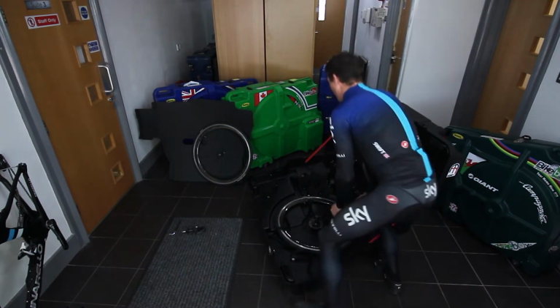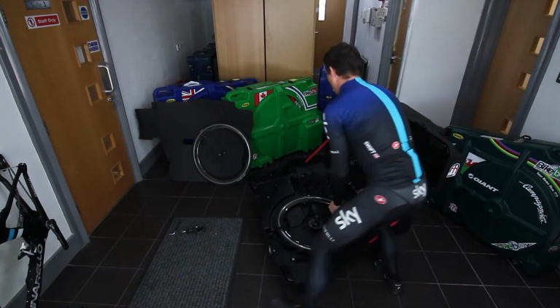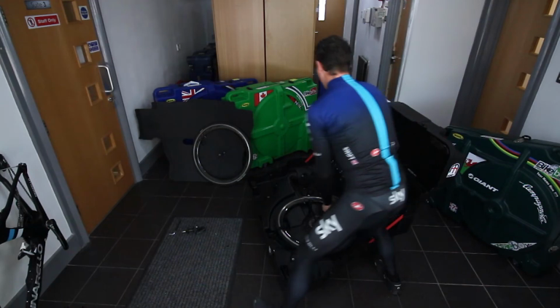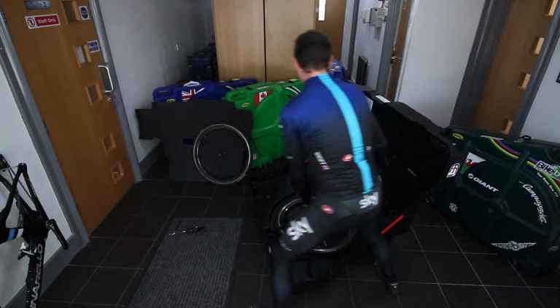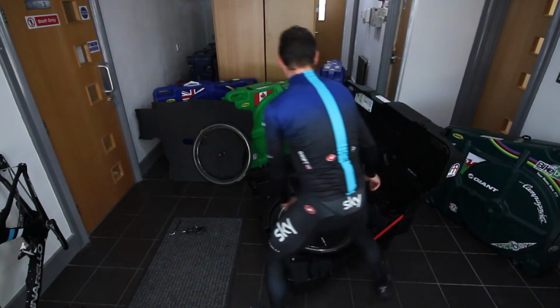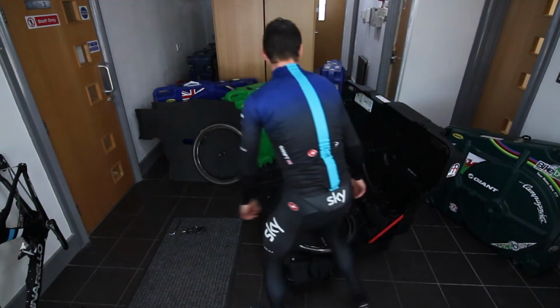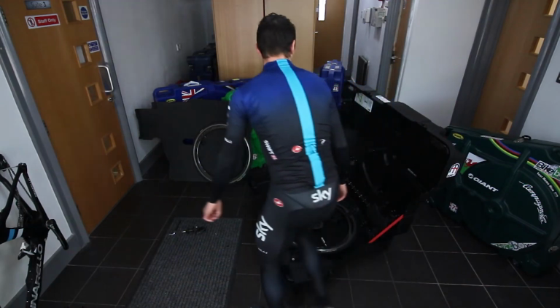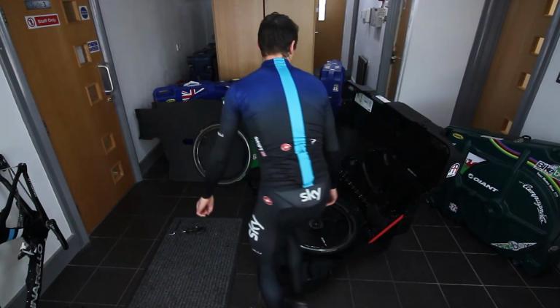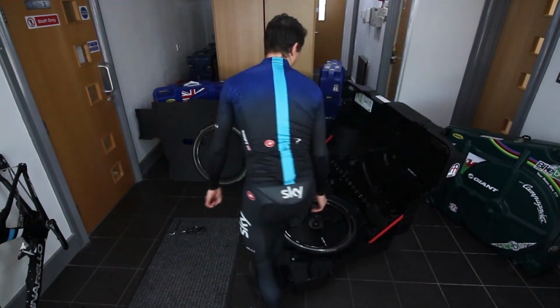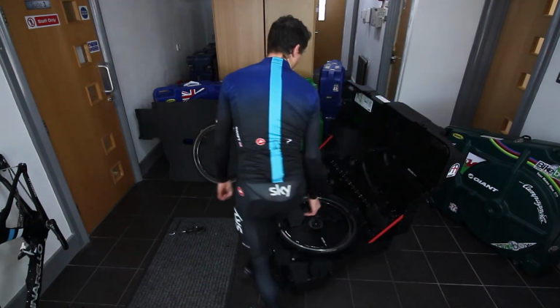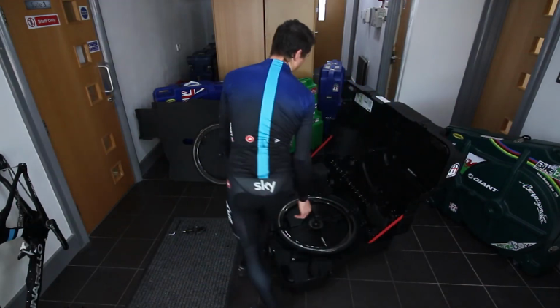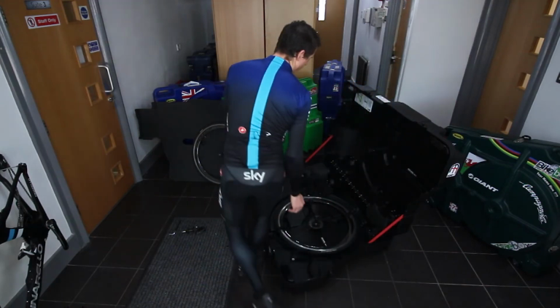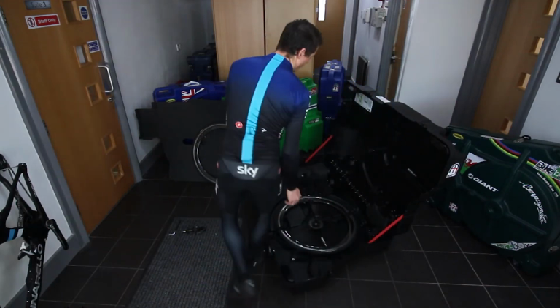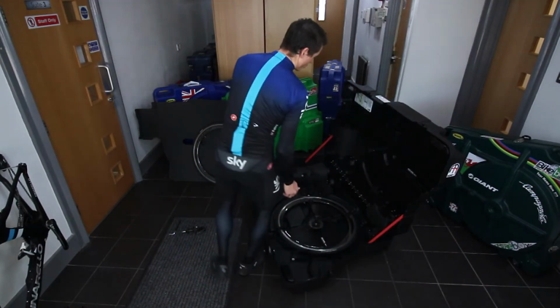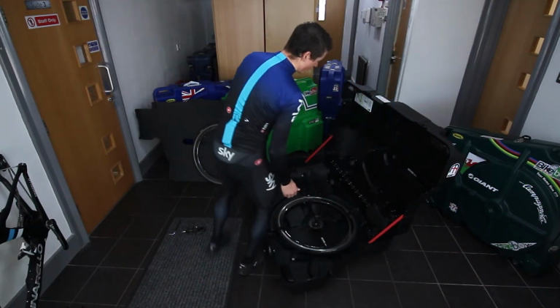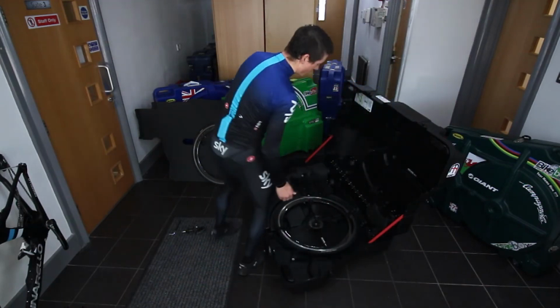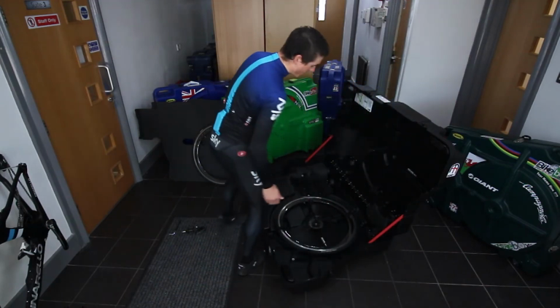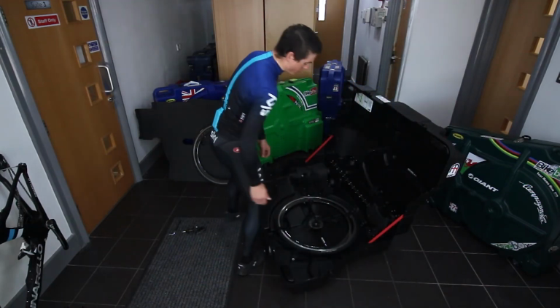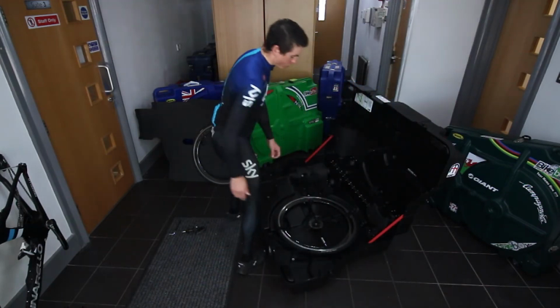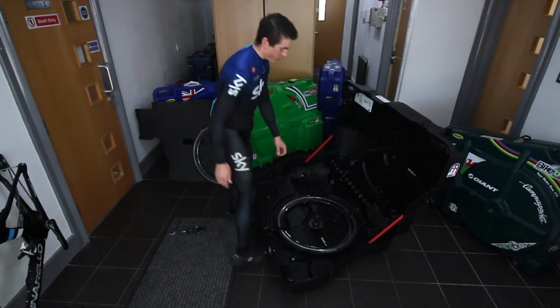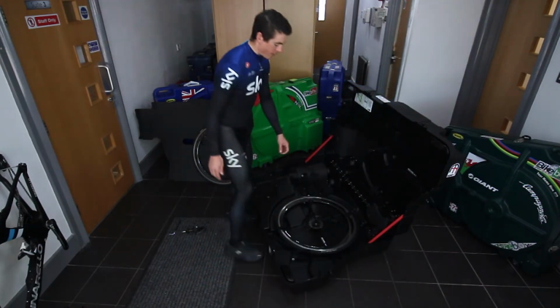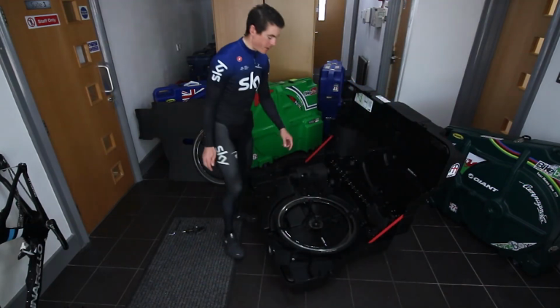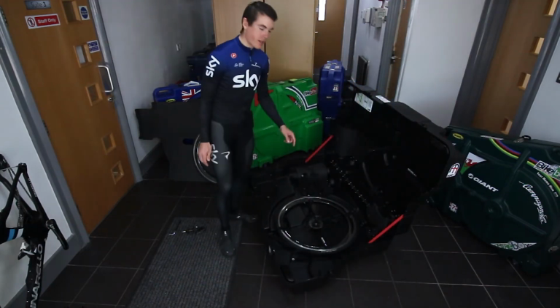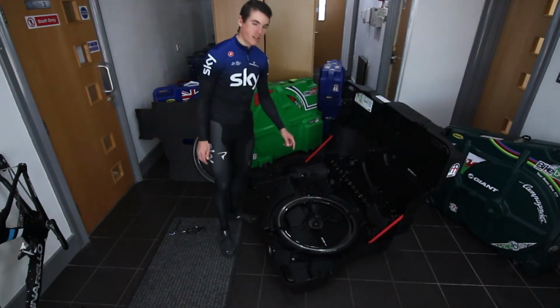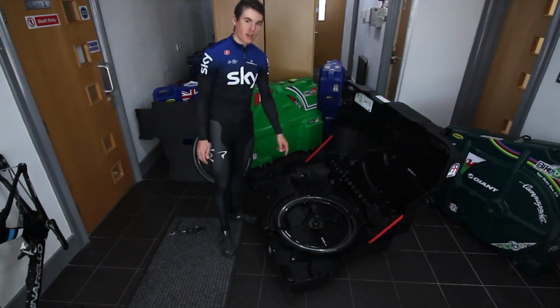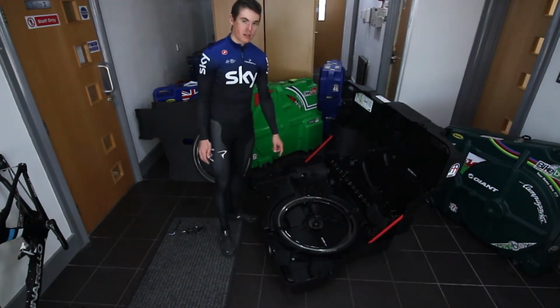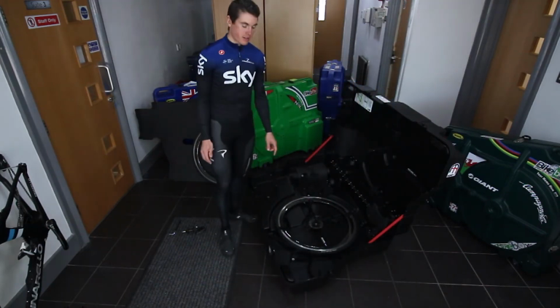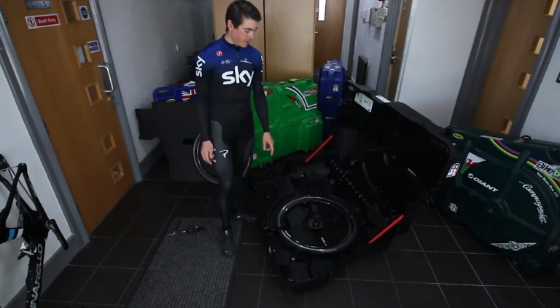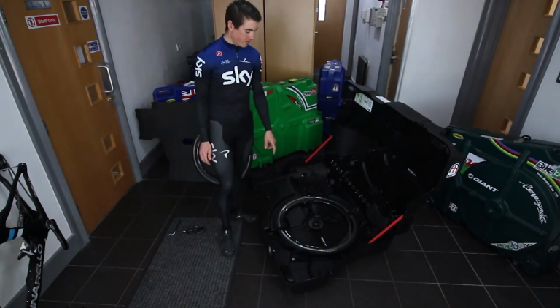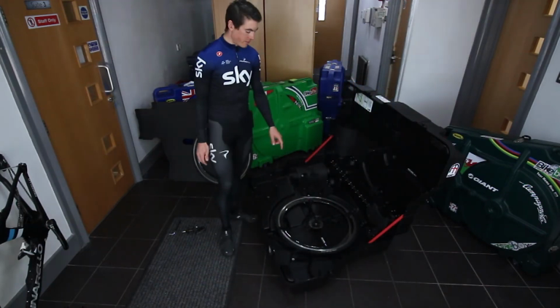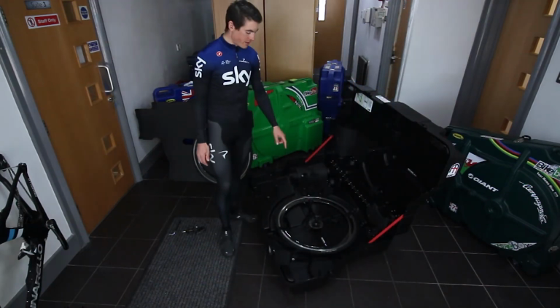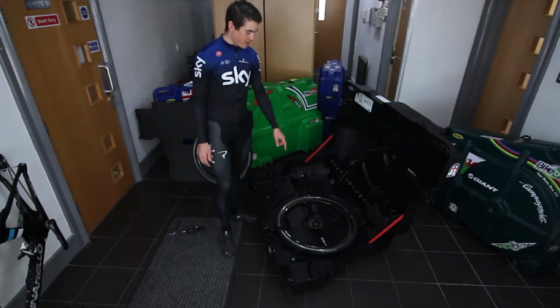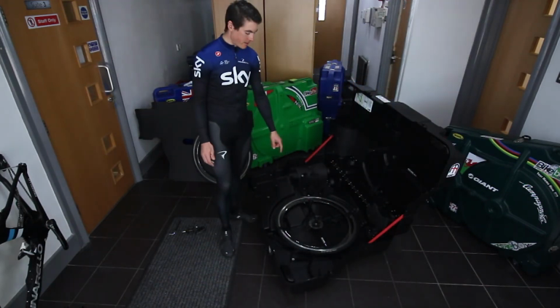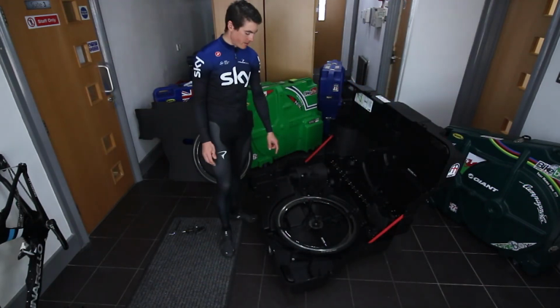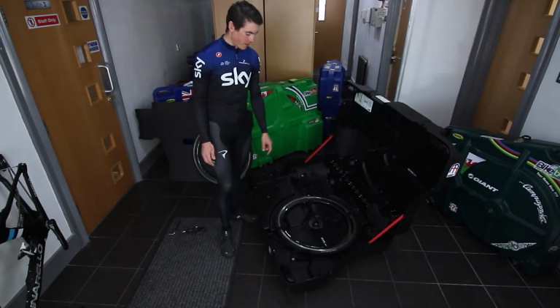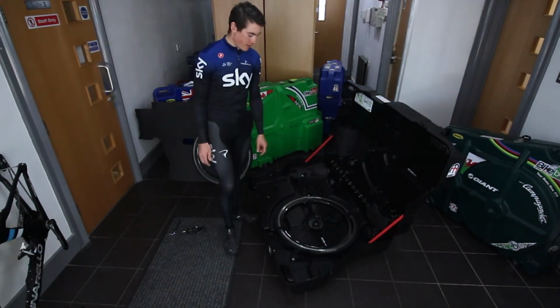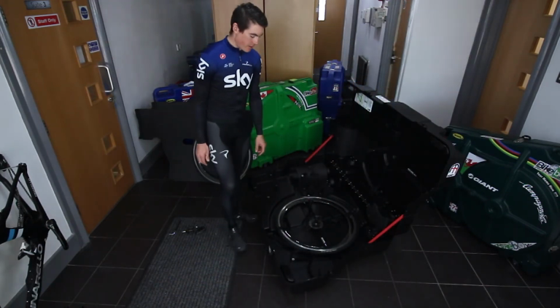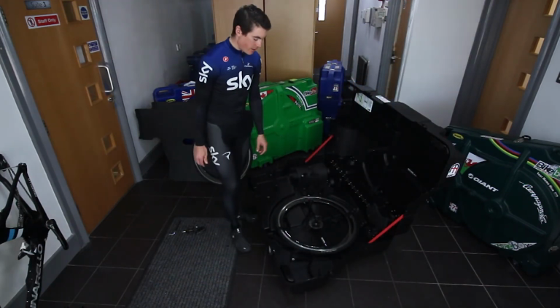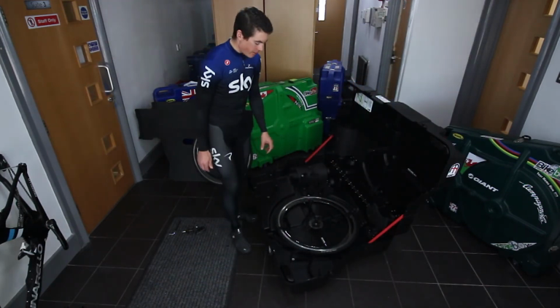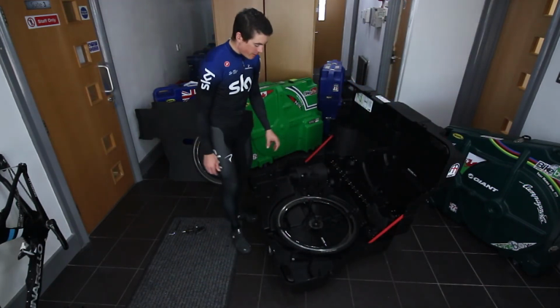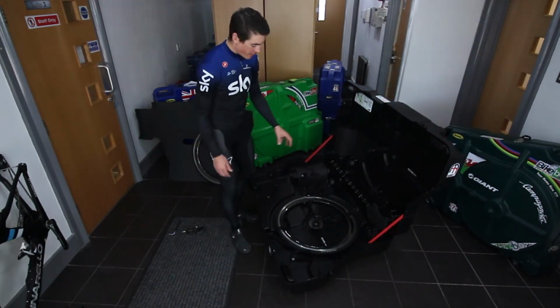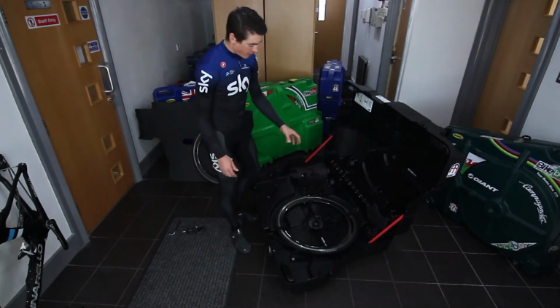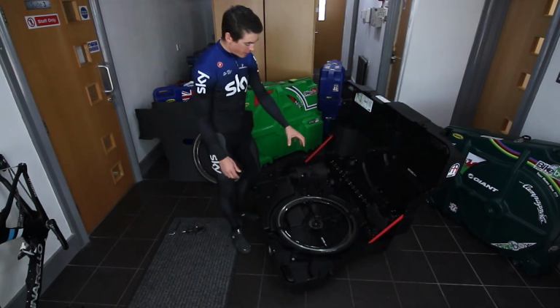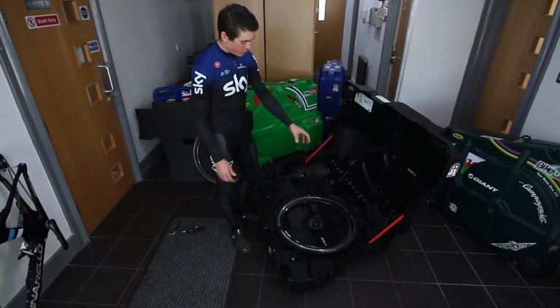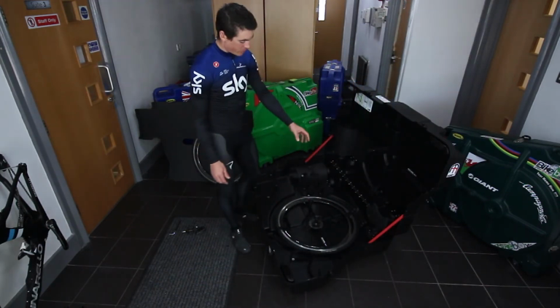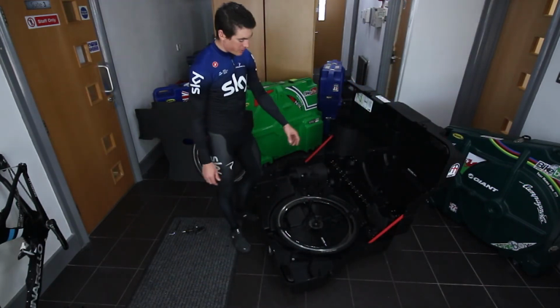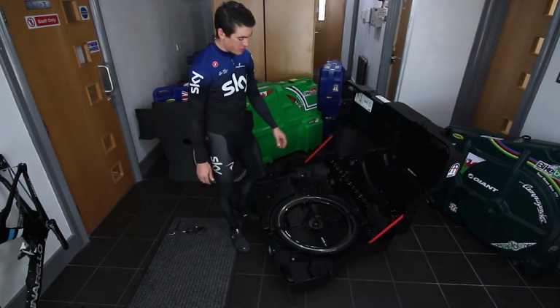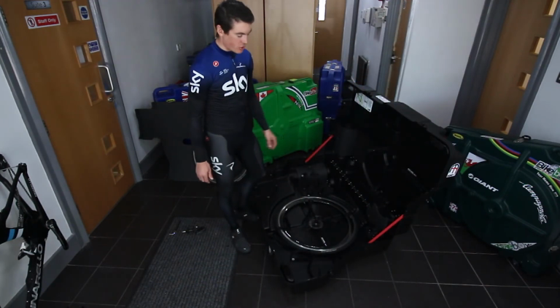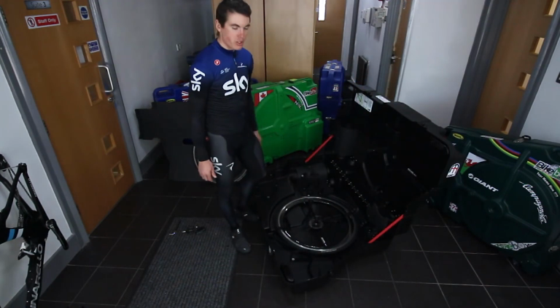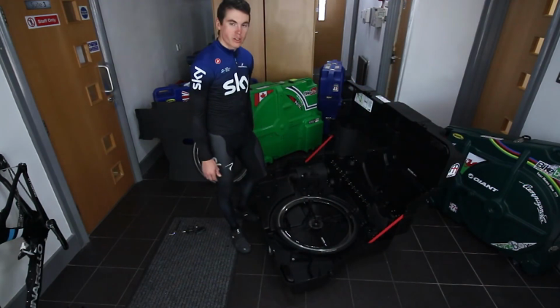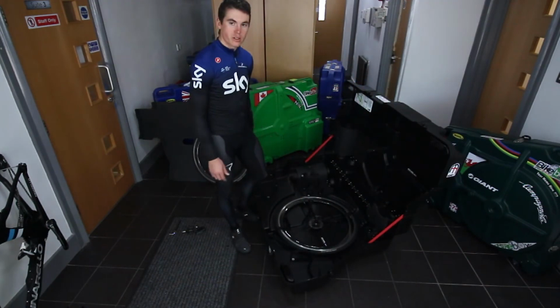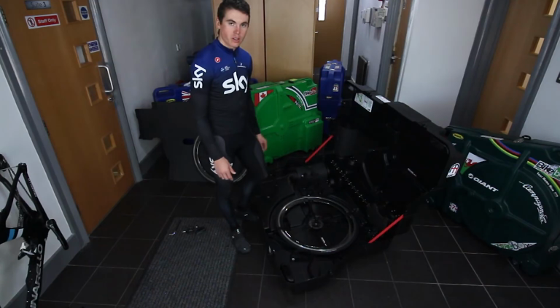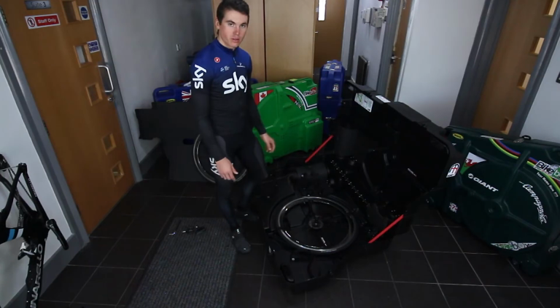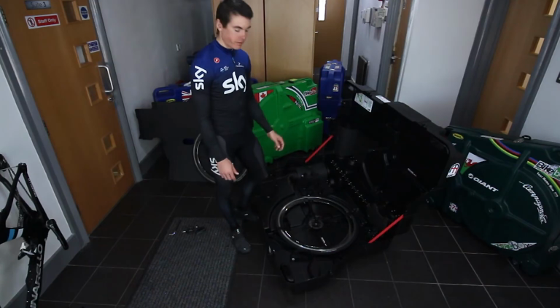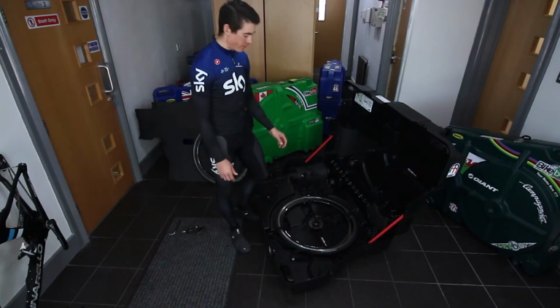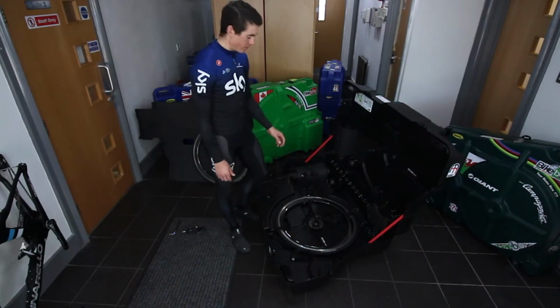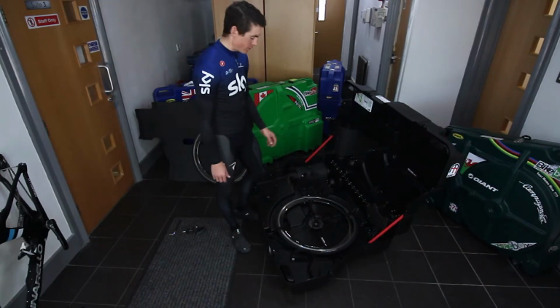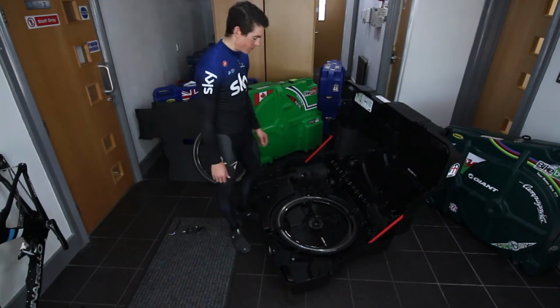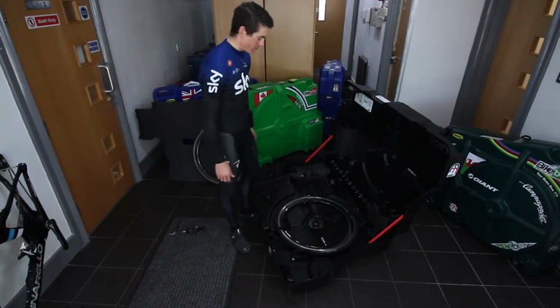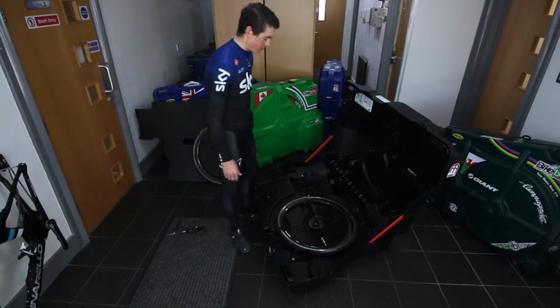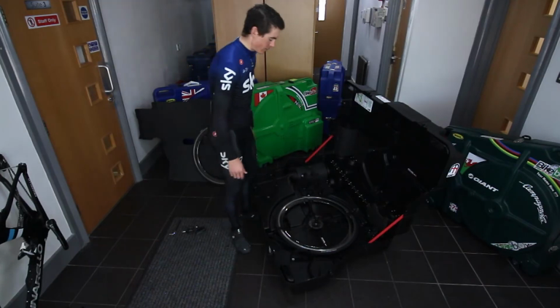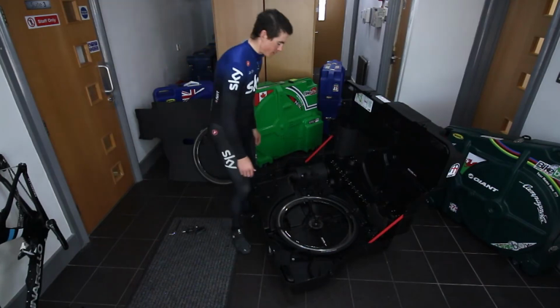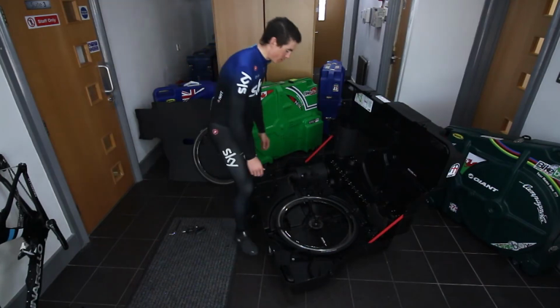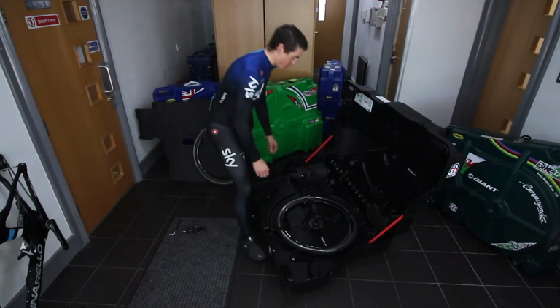With the rear wheel, you just want to make sure that the cassette is facing down, and then it will actually position itself nicely.